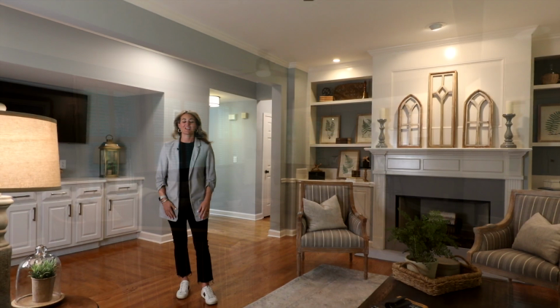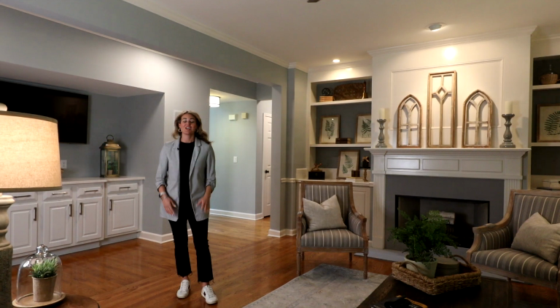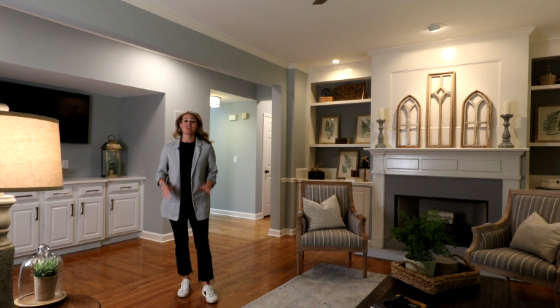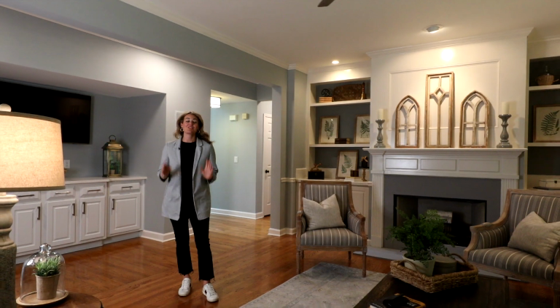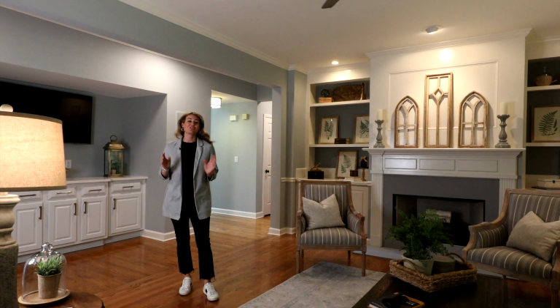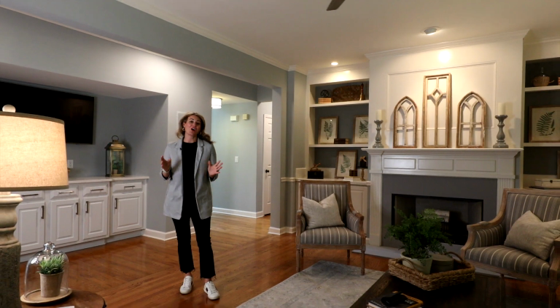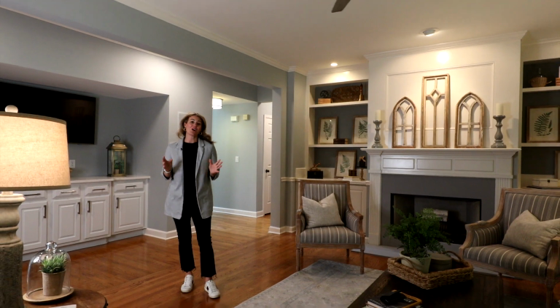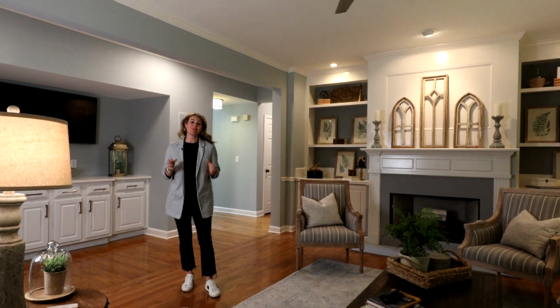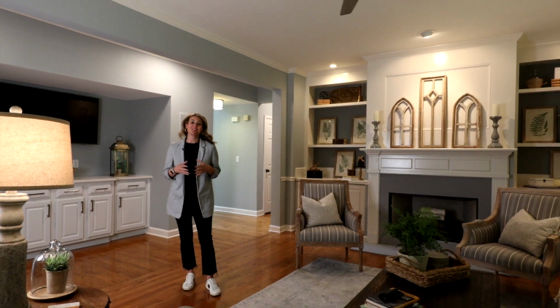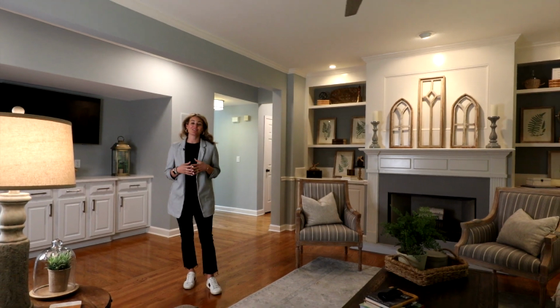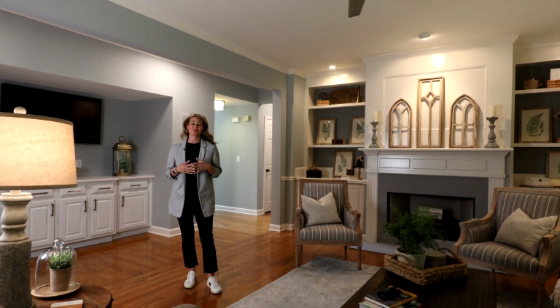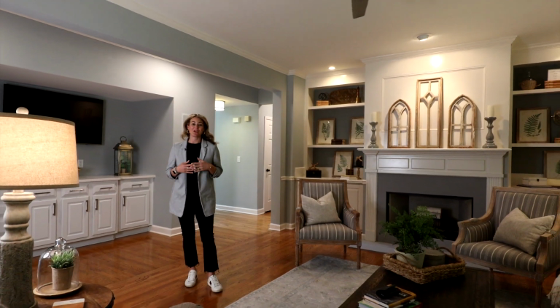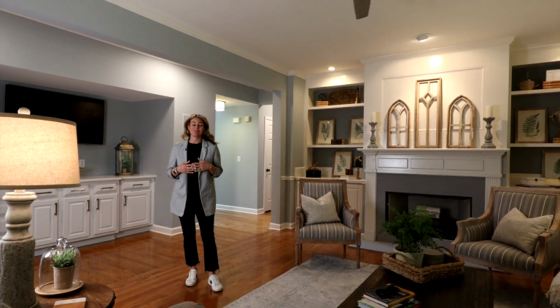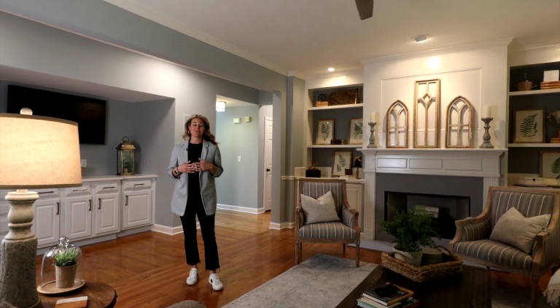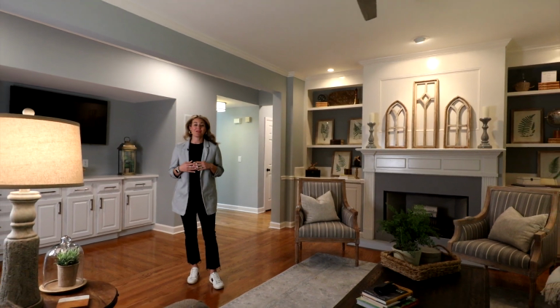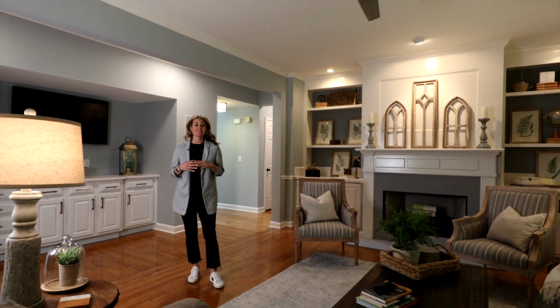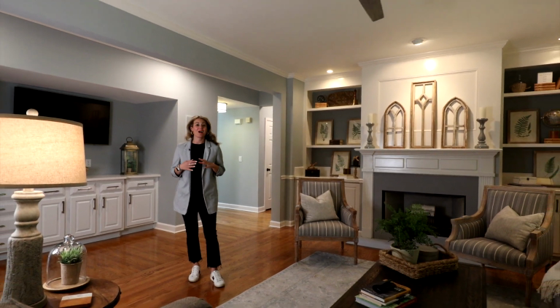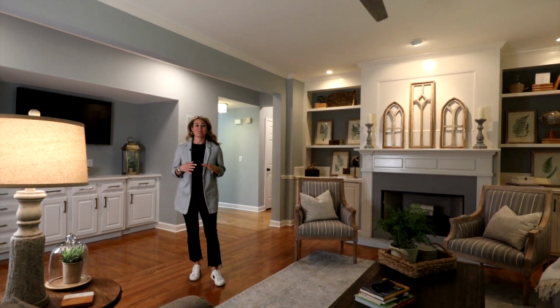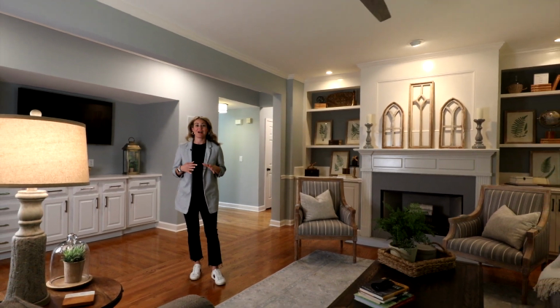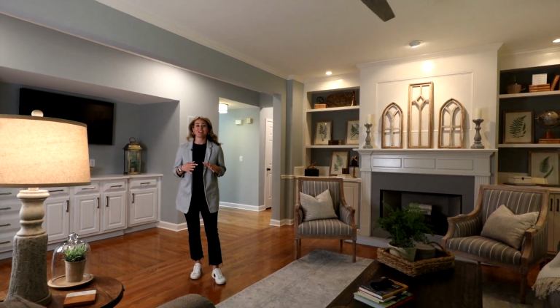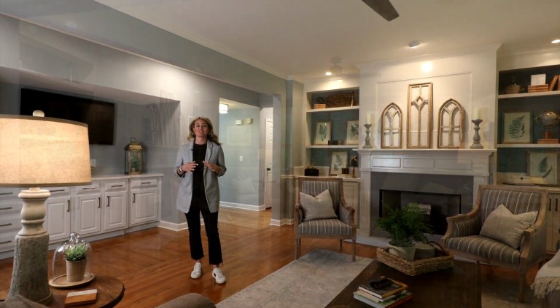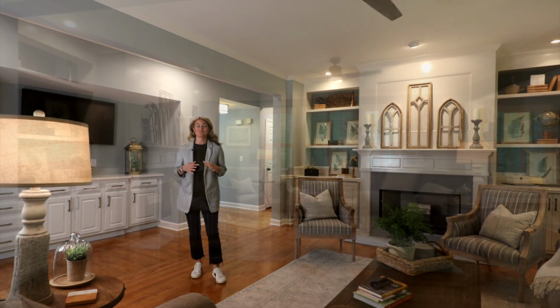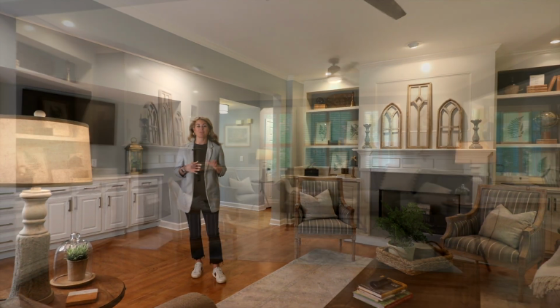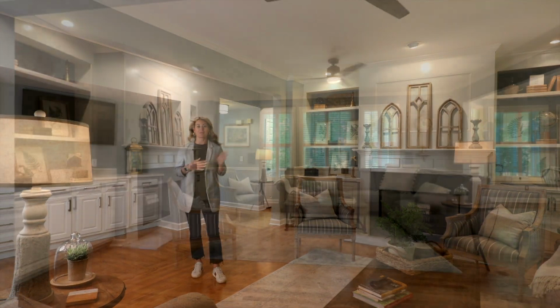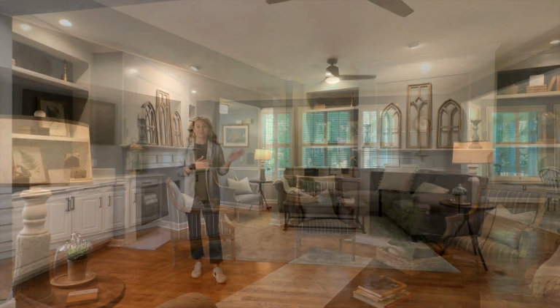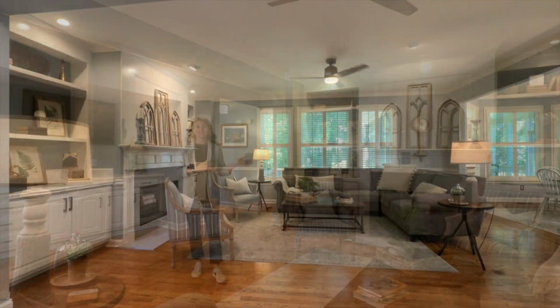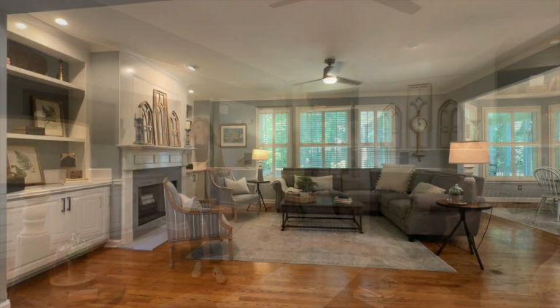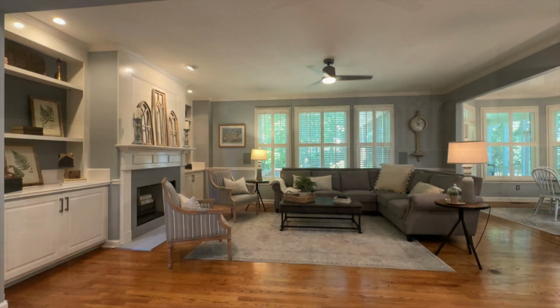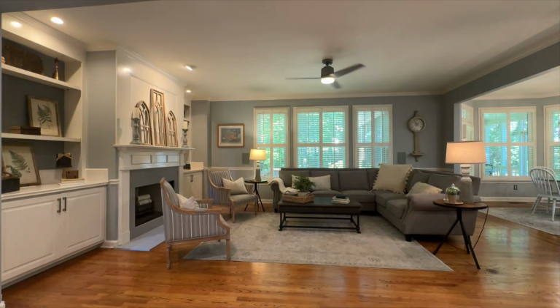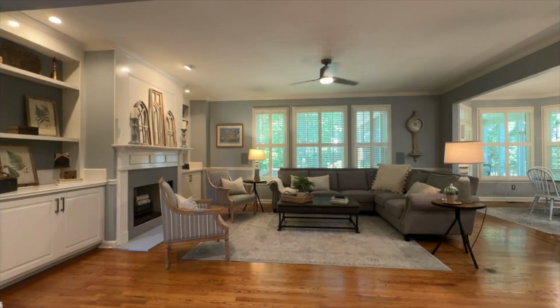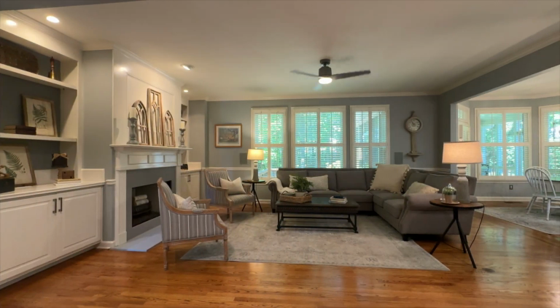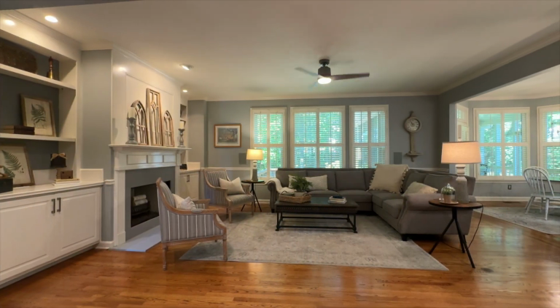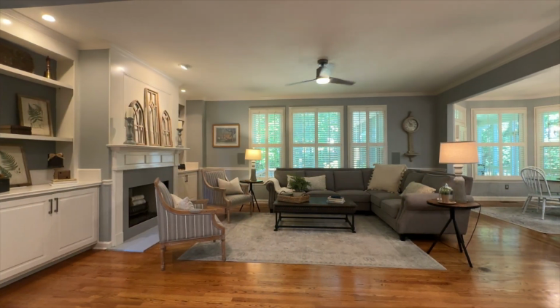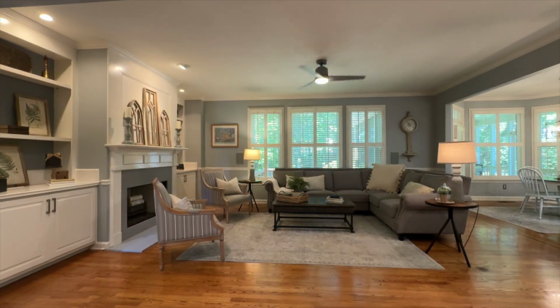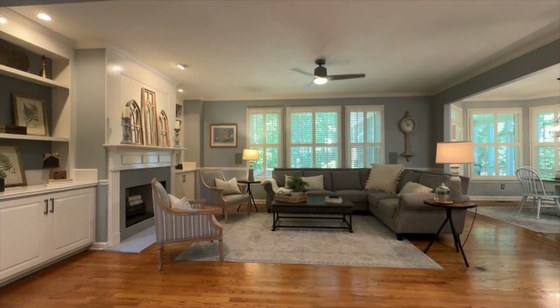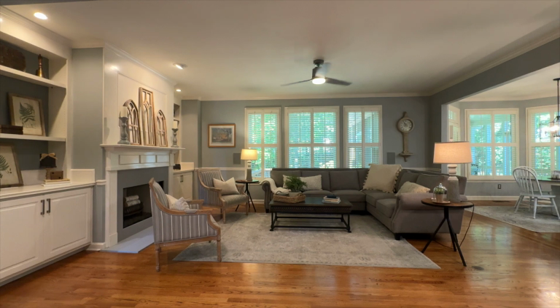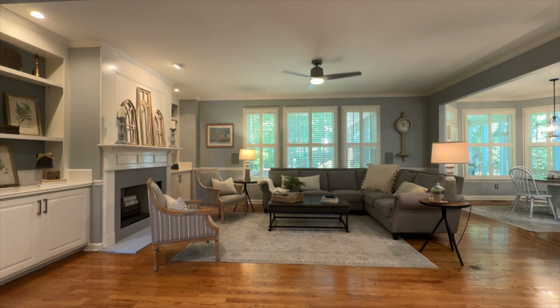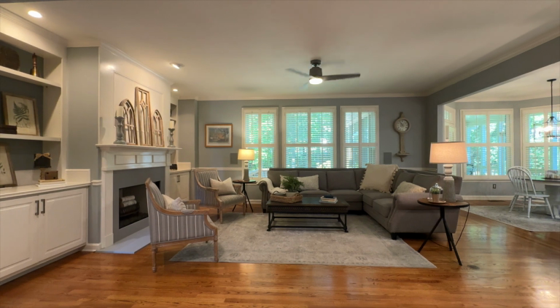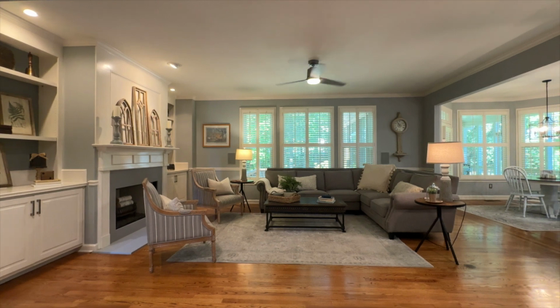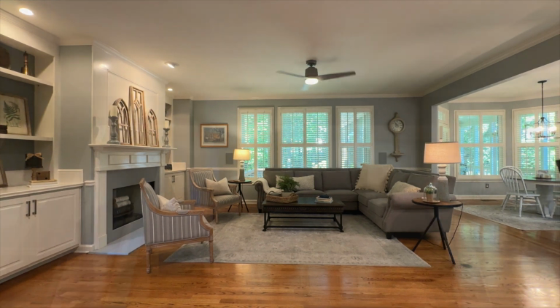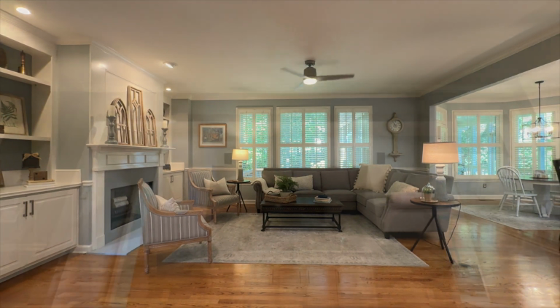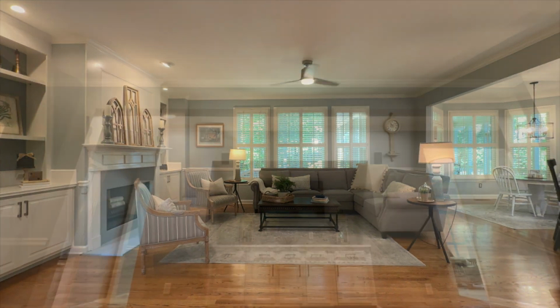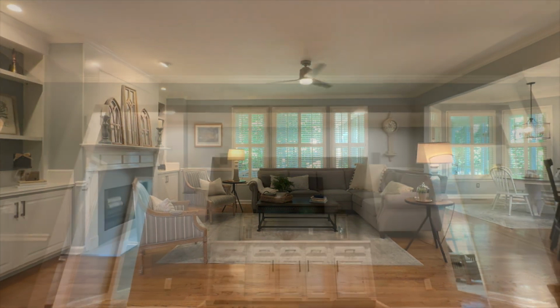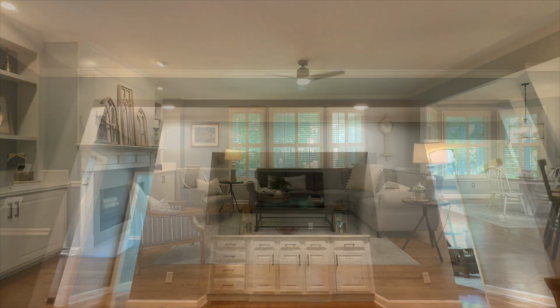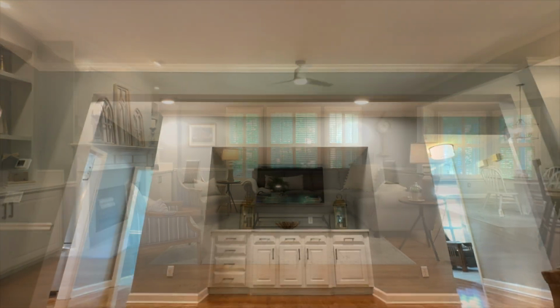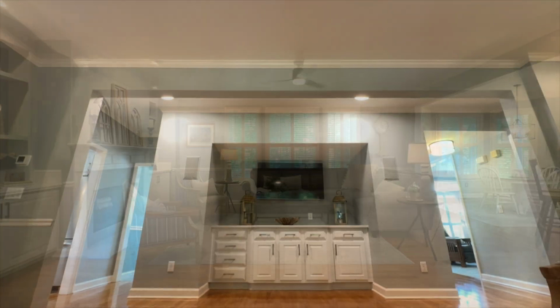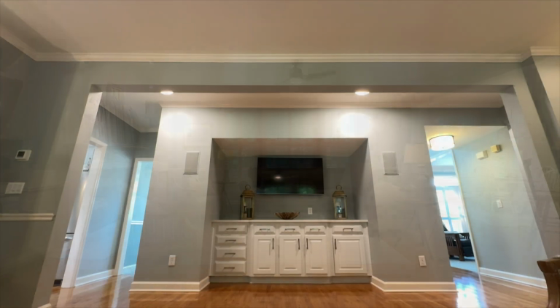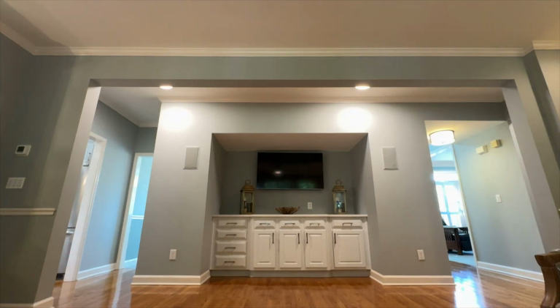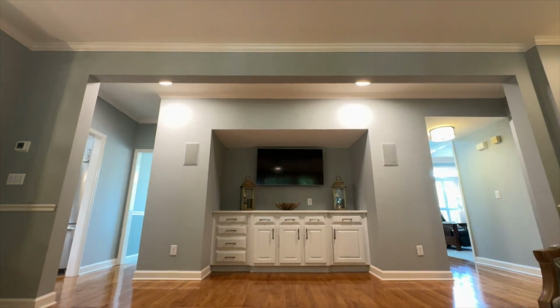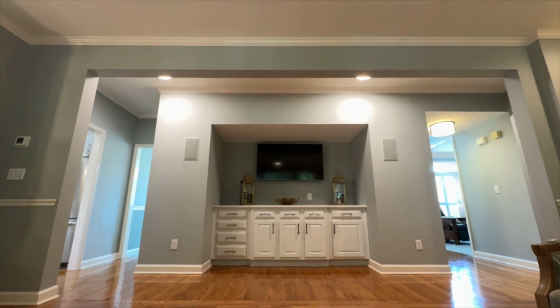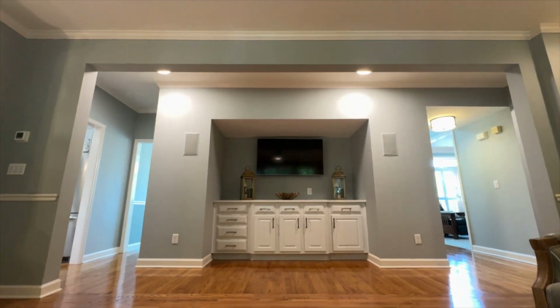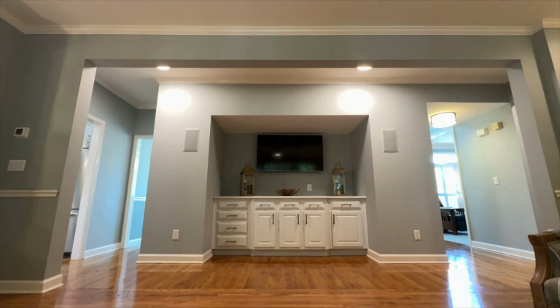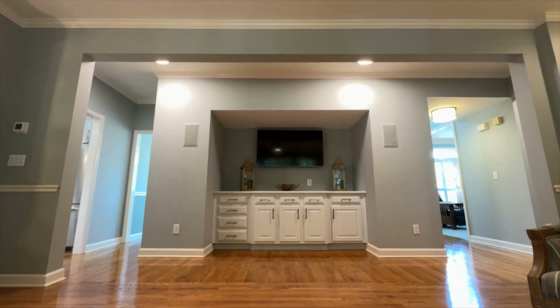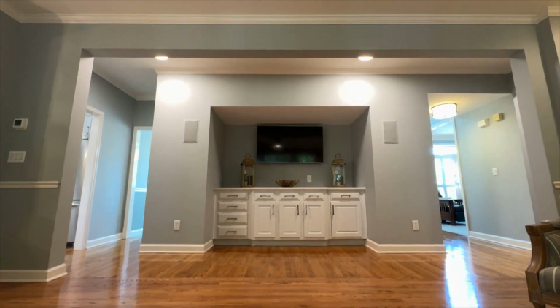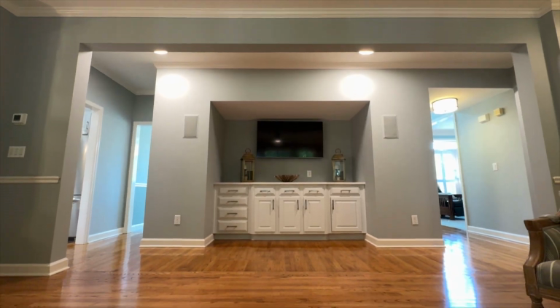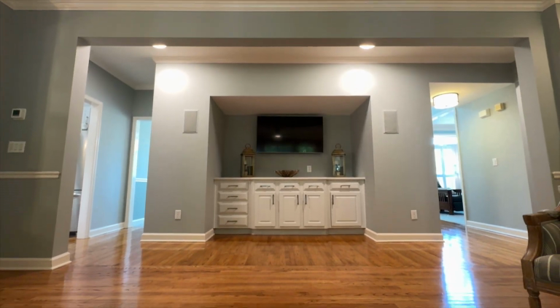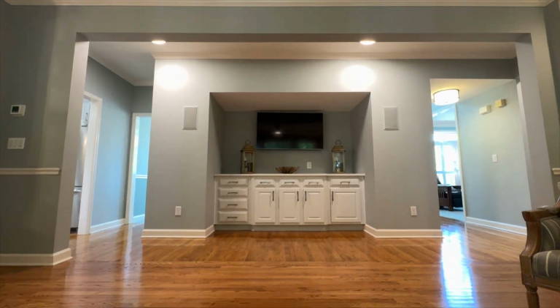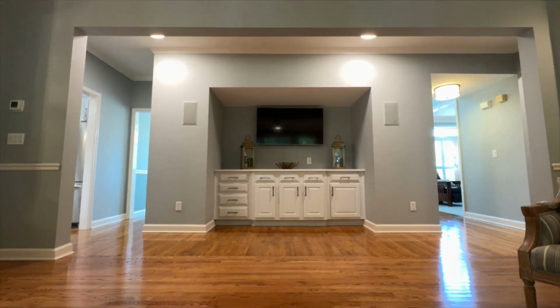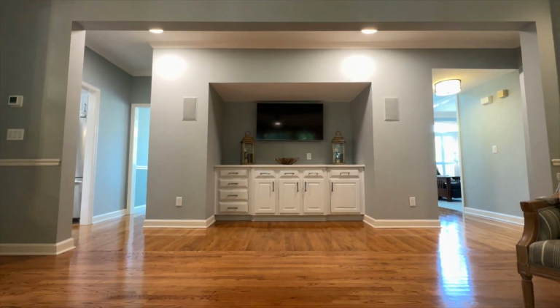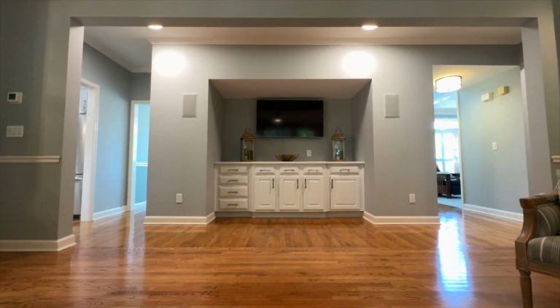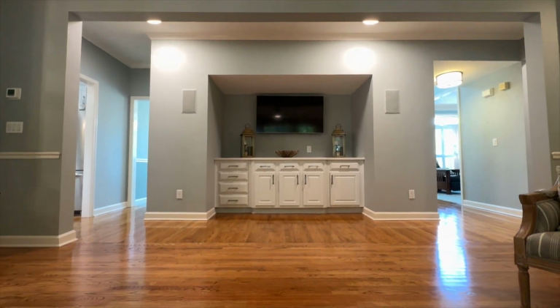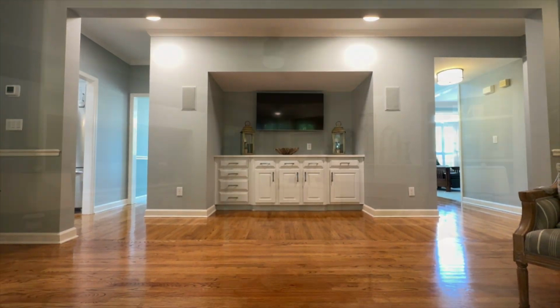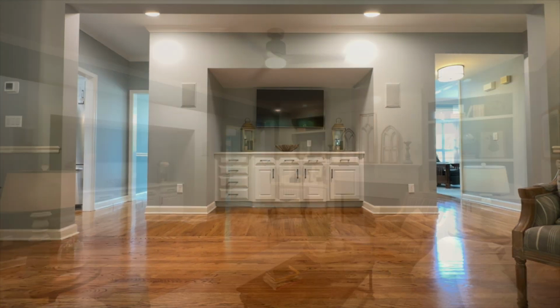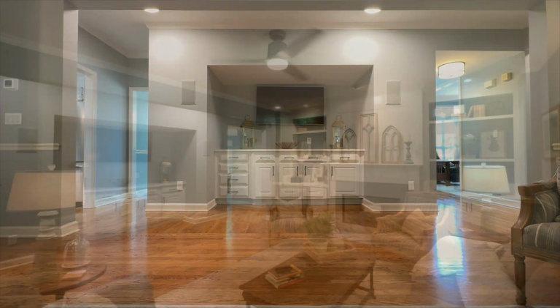The charm in this great room is unmatched, from the built-ins around the fireplace to the built-in feature behind me. I absolutely love this space.